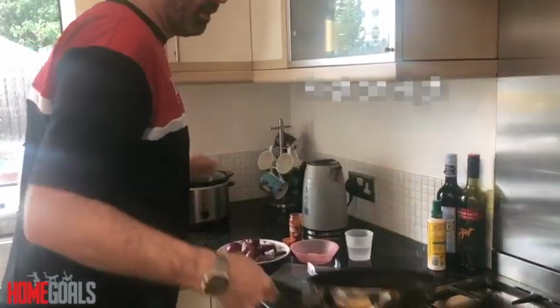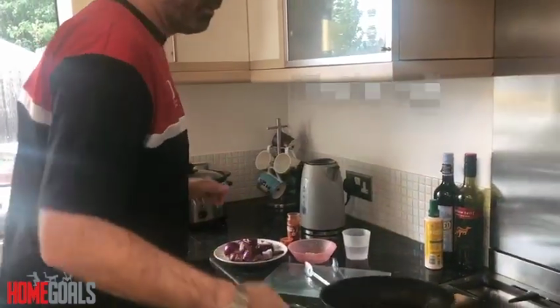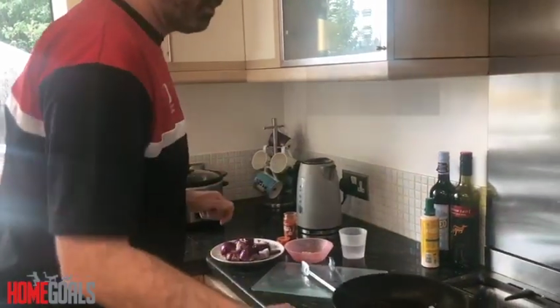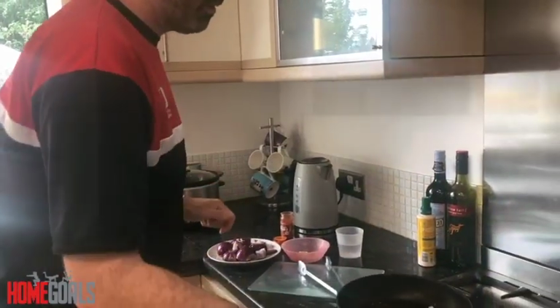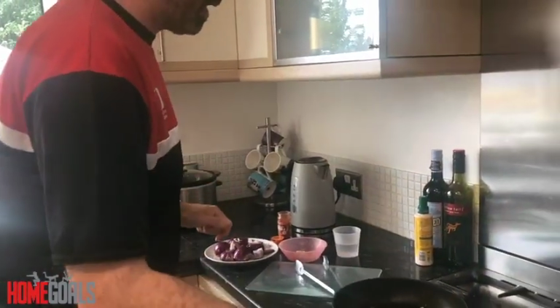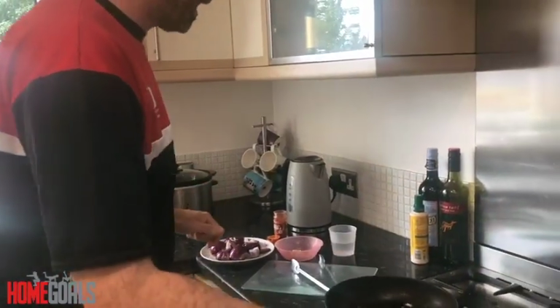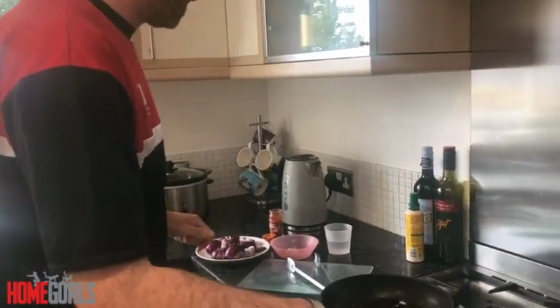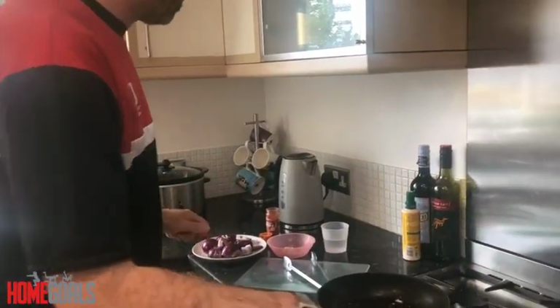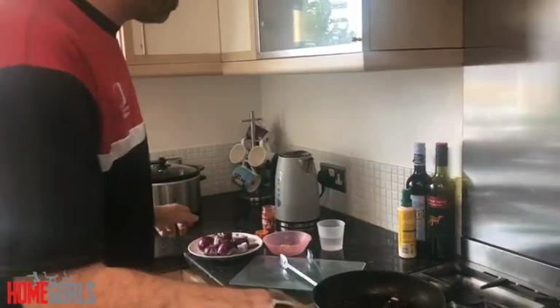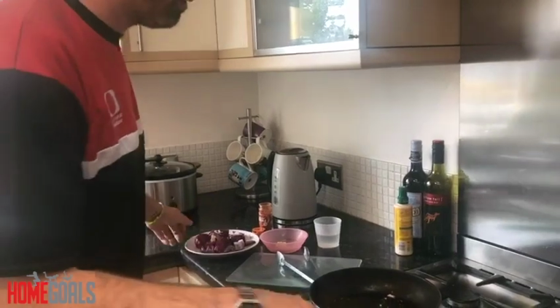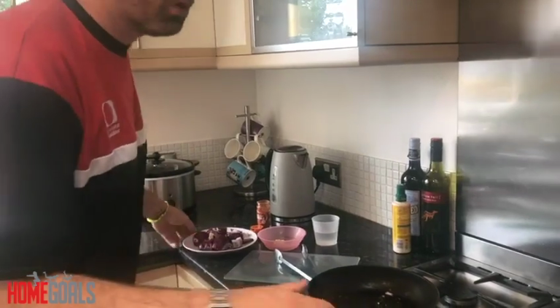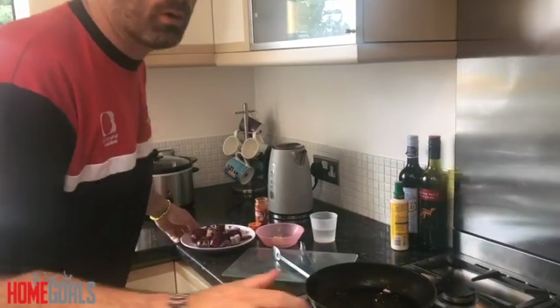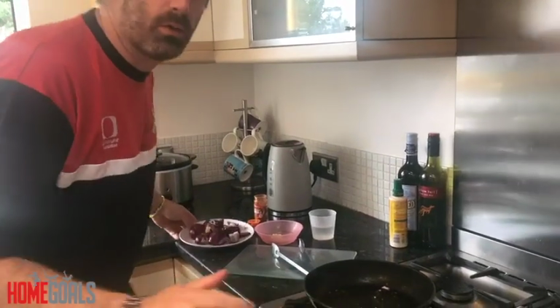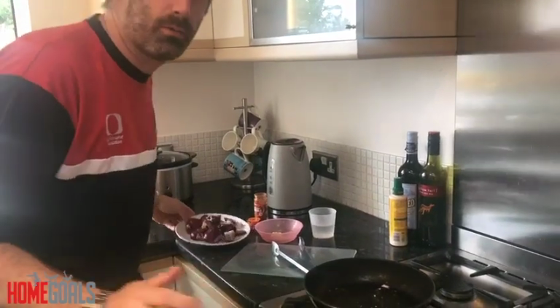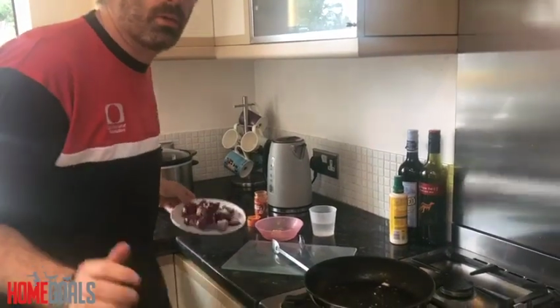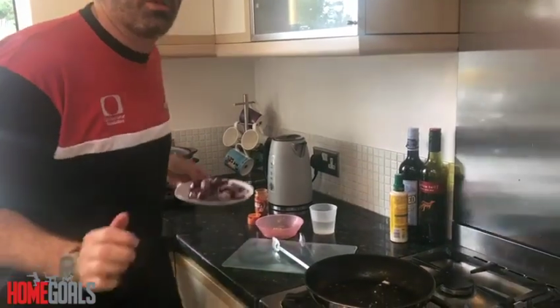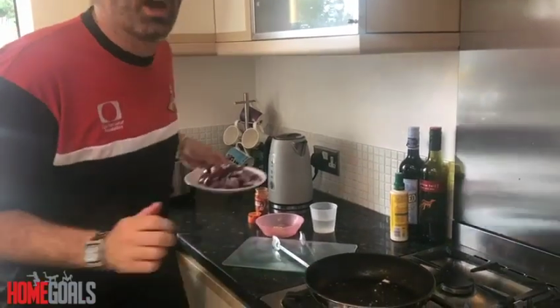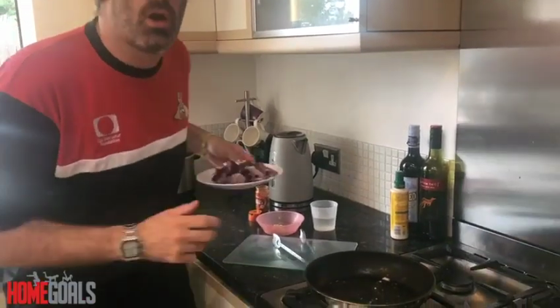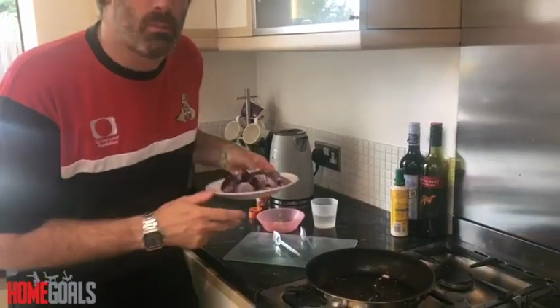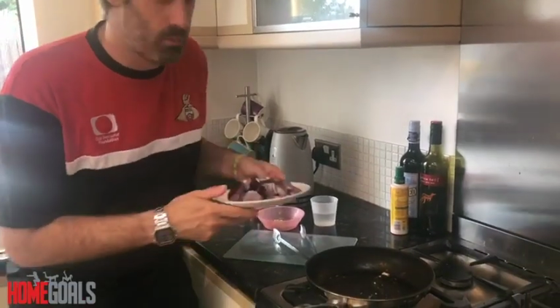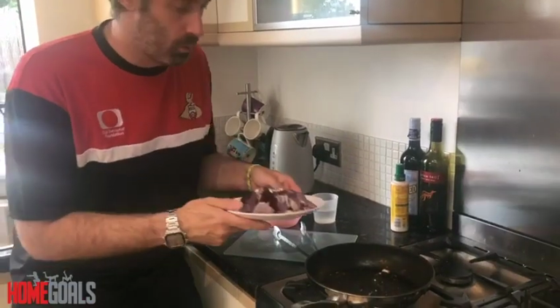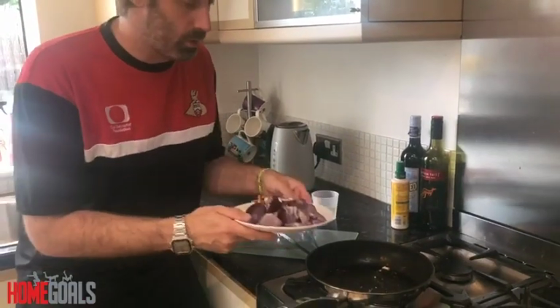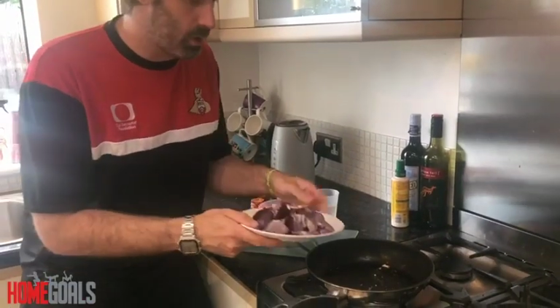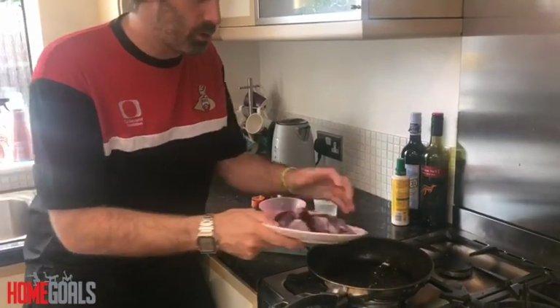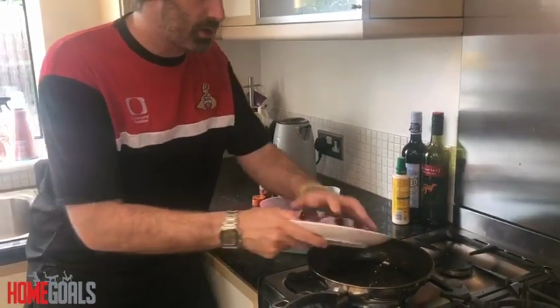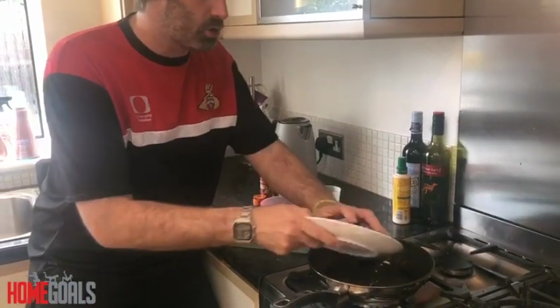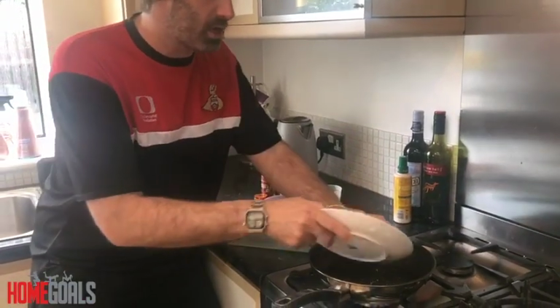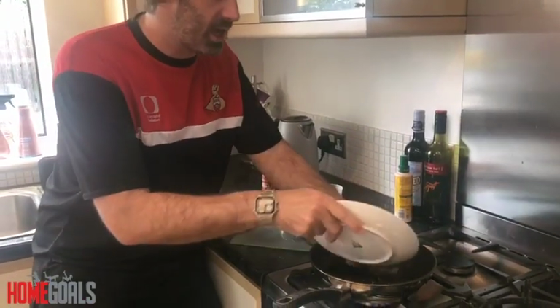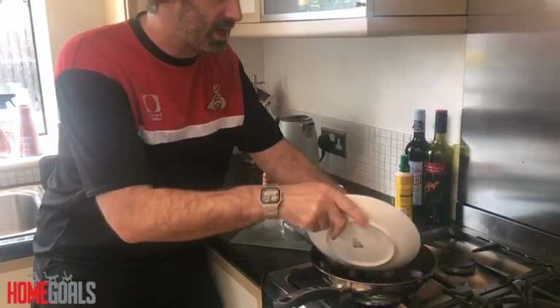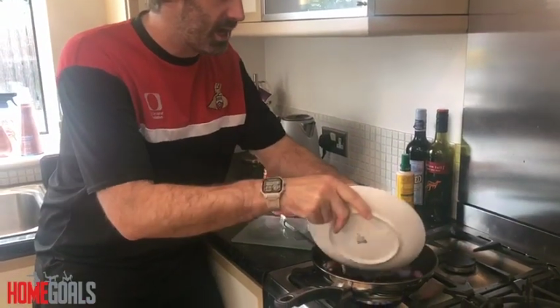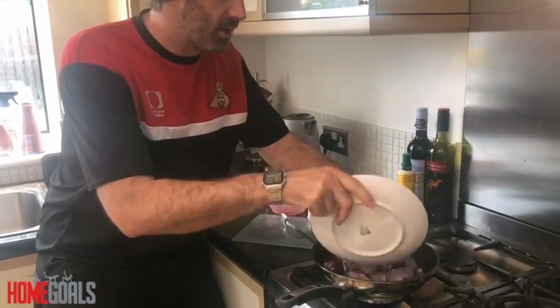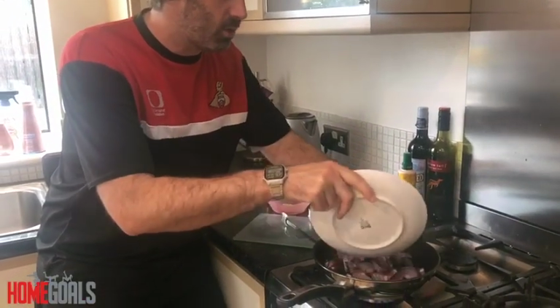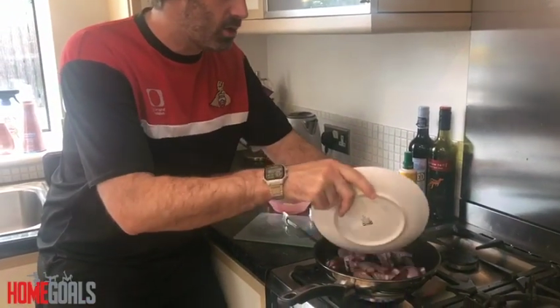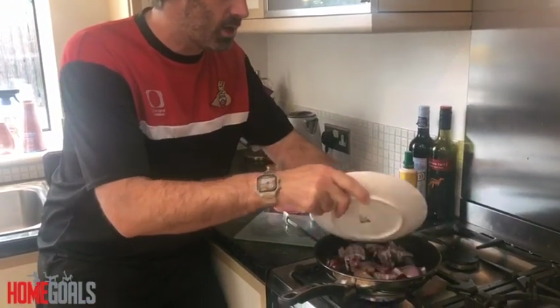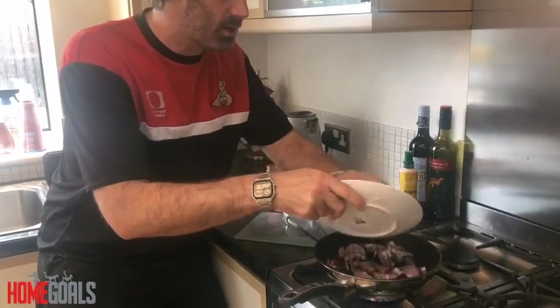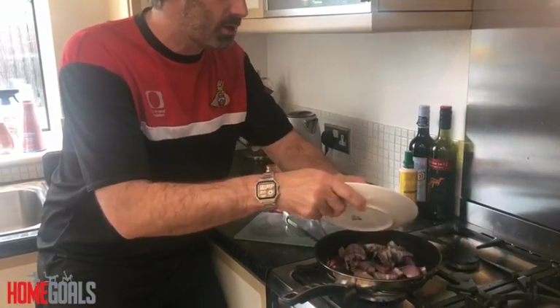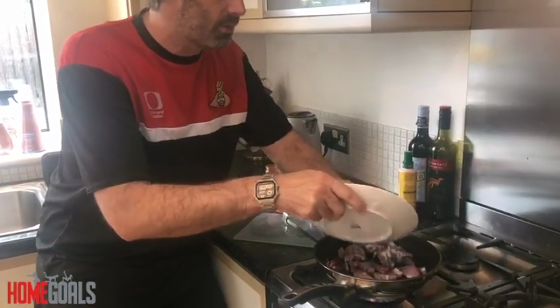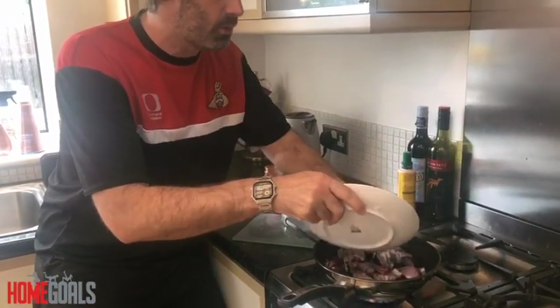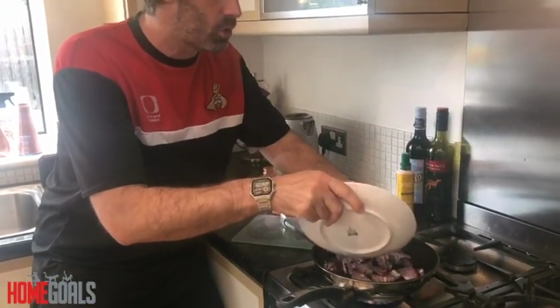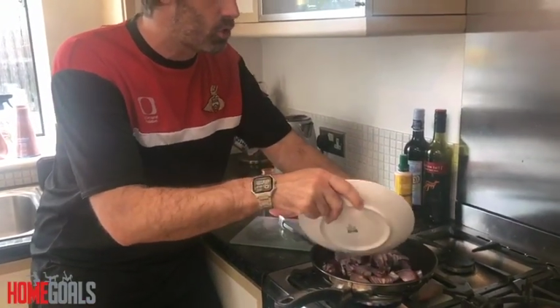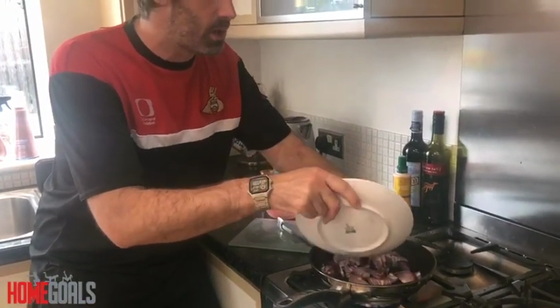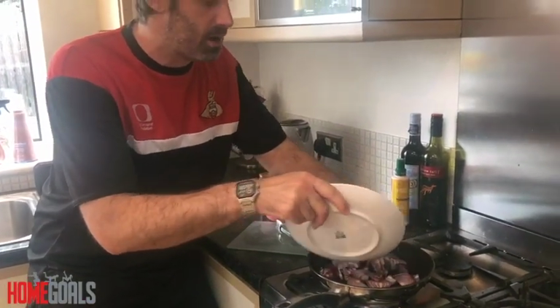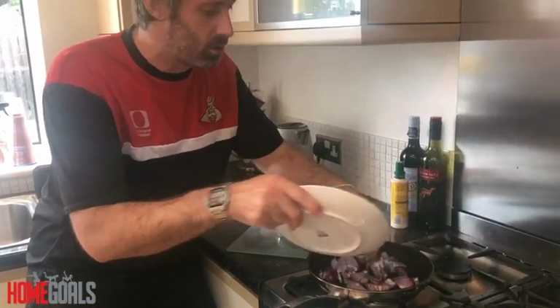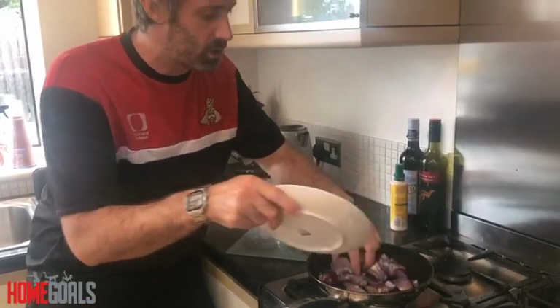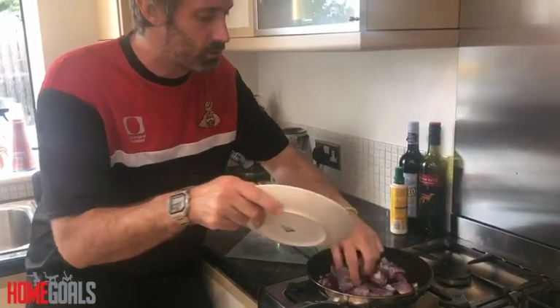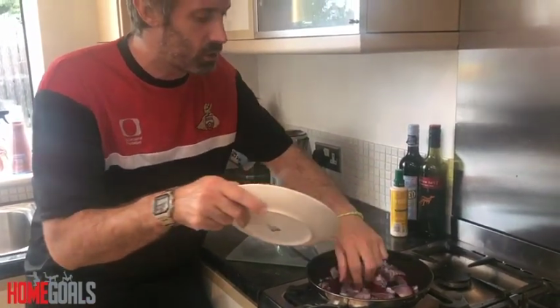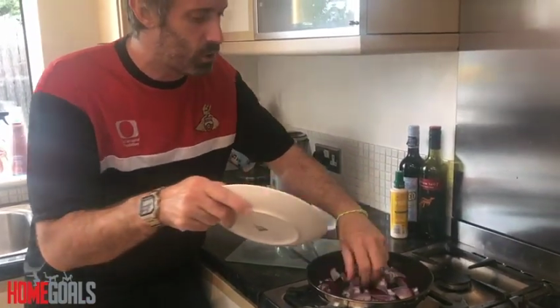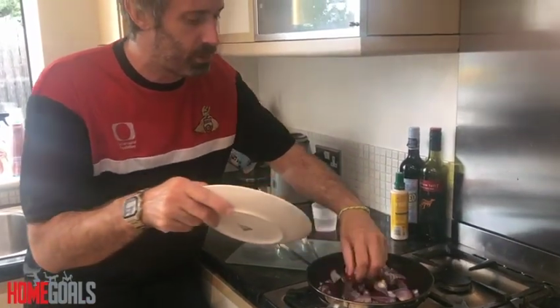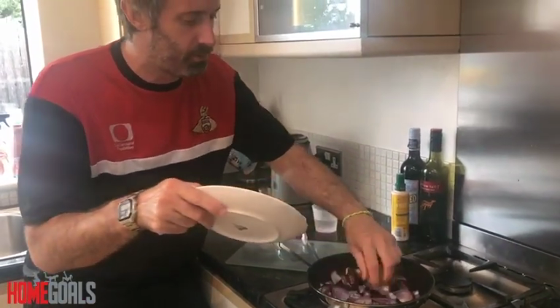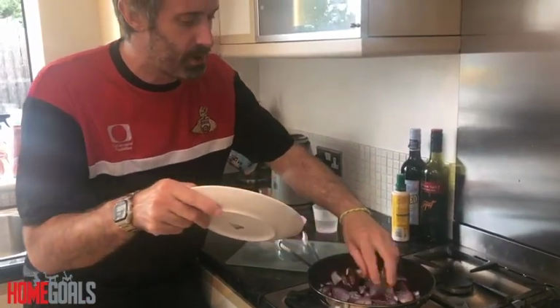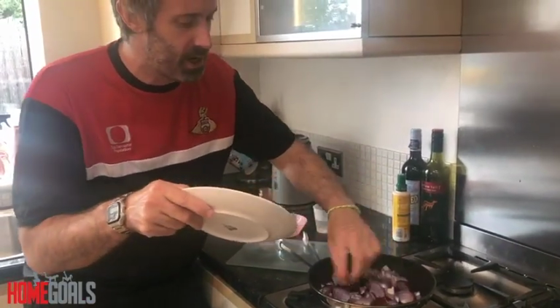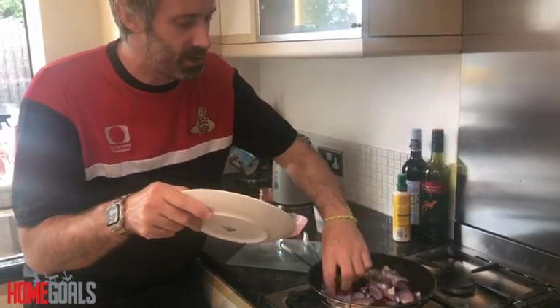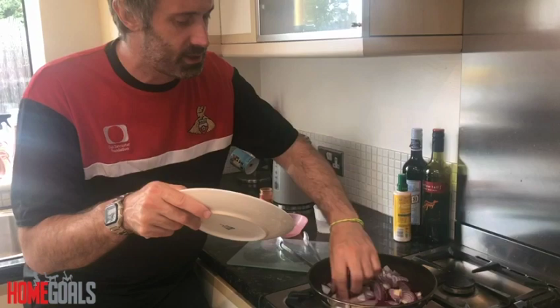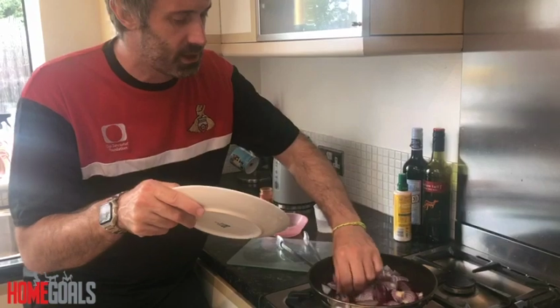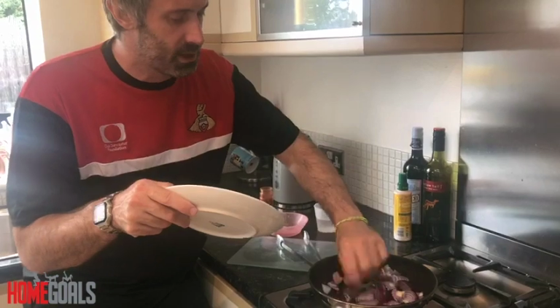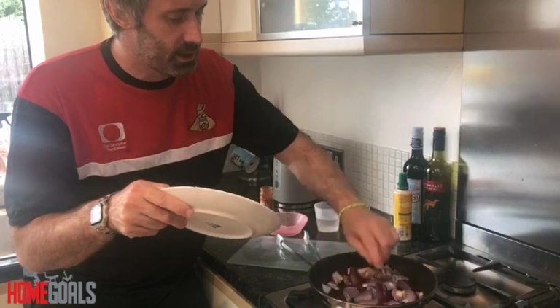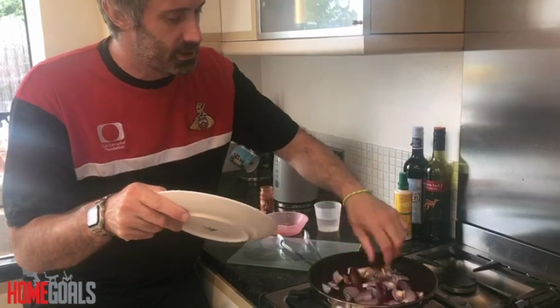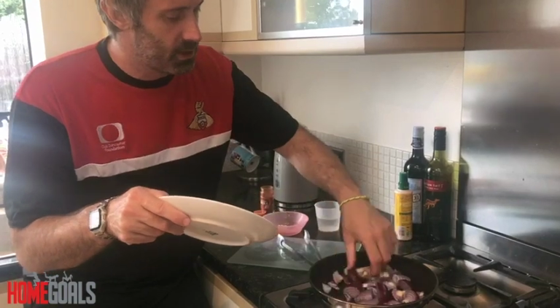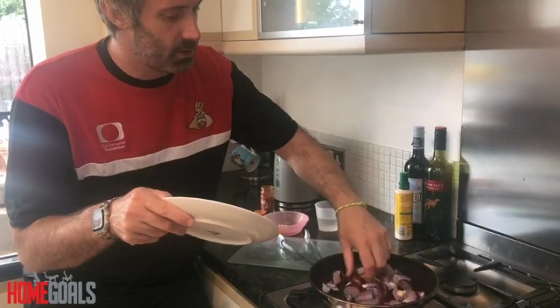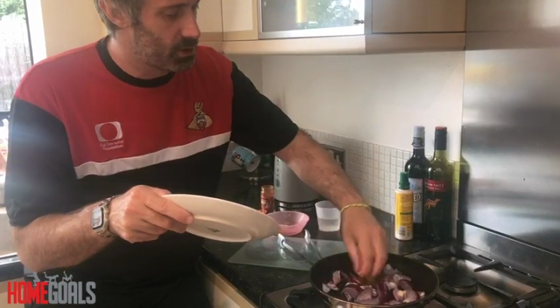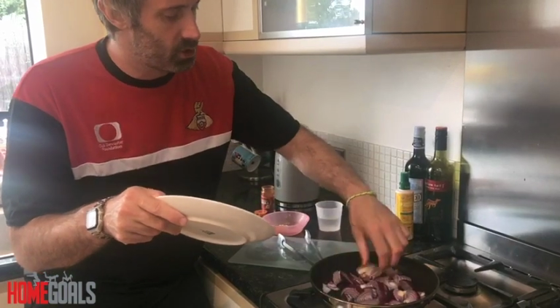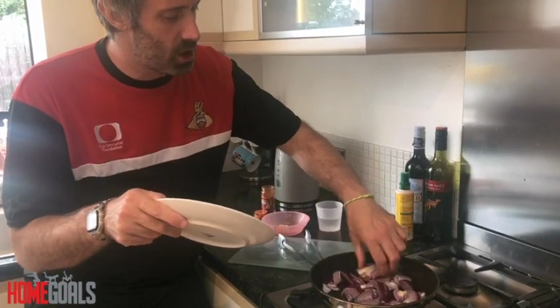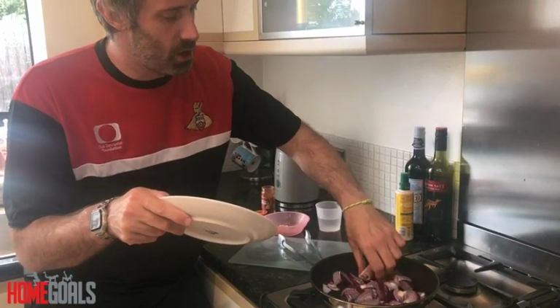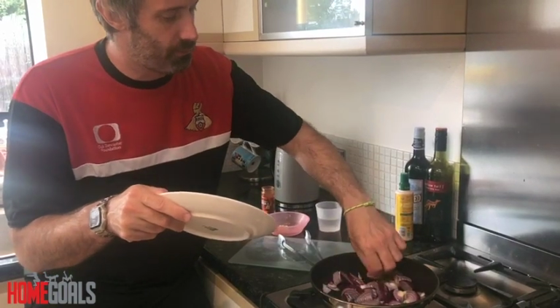What we're going to do is transfer that into our slow cooker which we've already preheated. From there, we're going to add in our onions and cook them for a couple of minutes until they're soft.